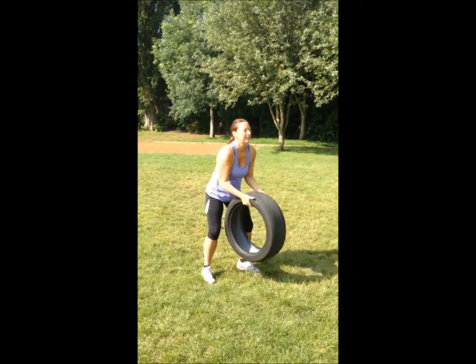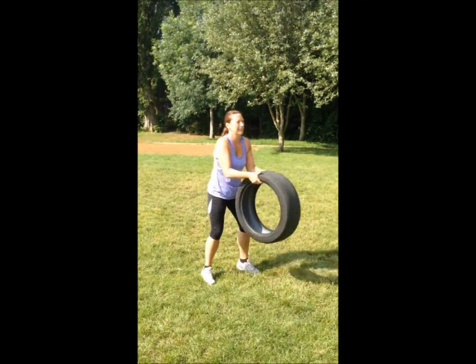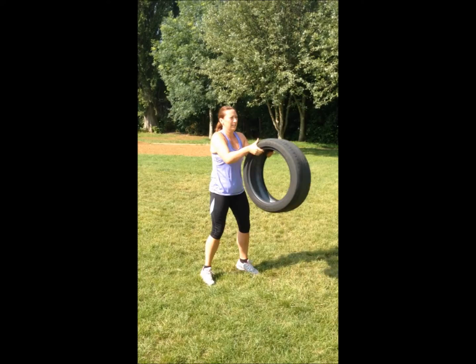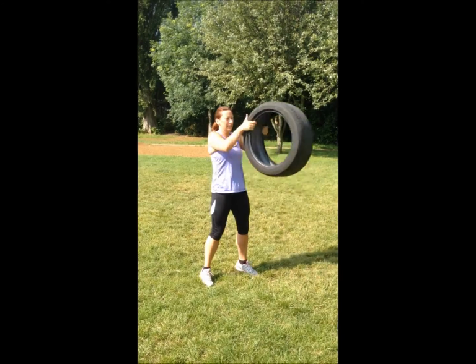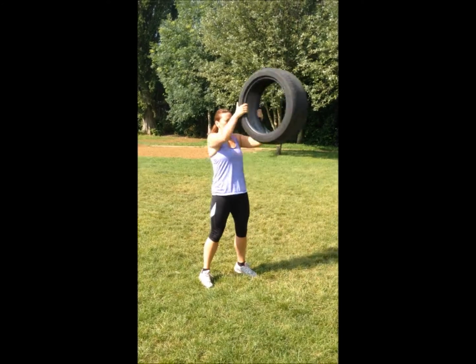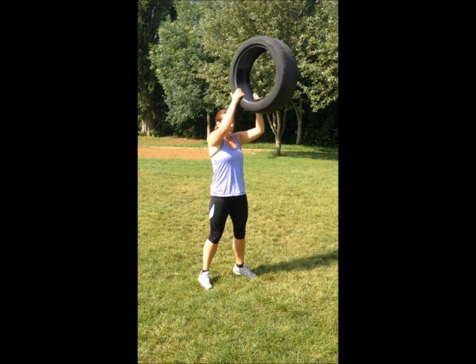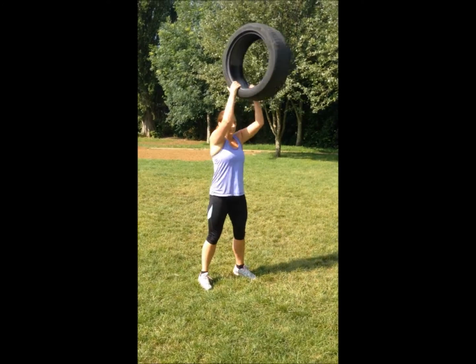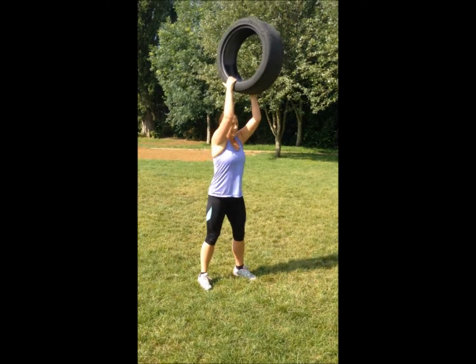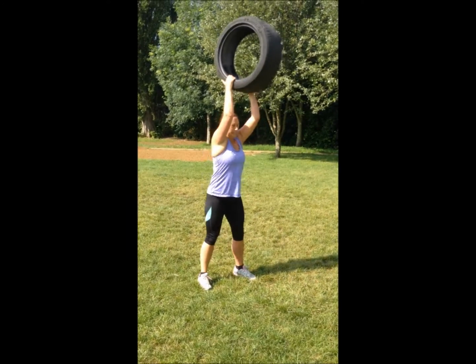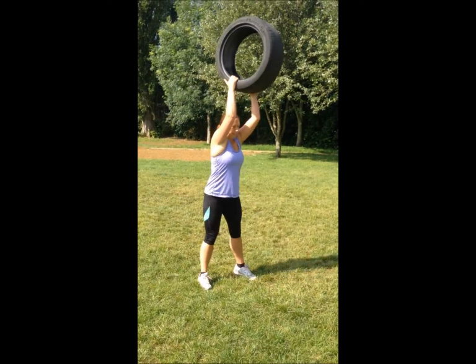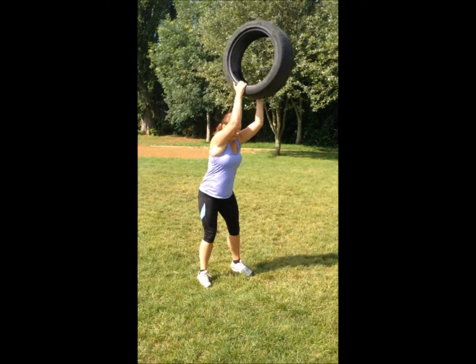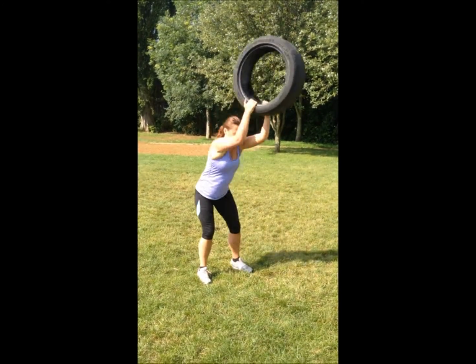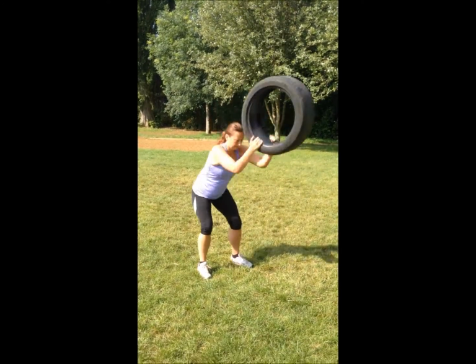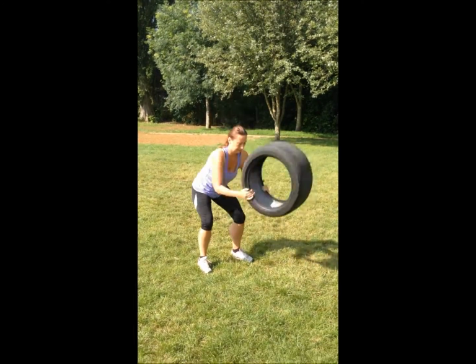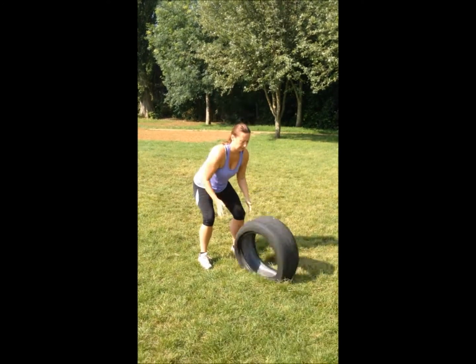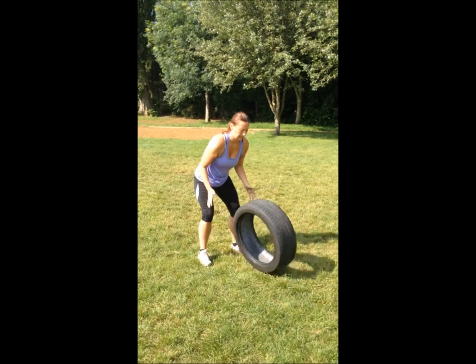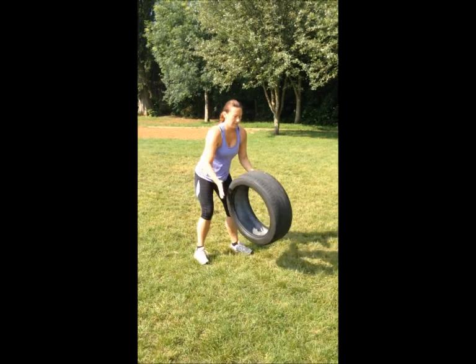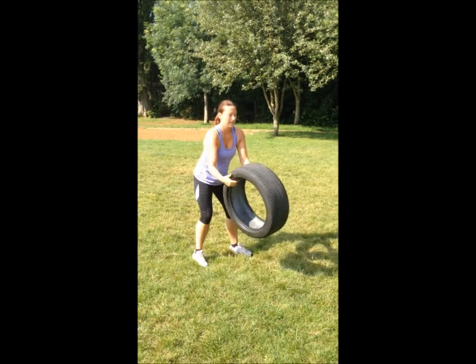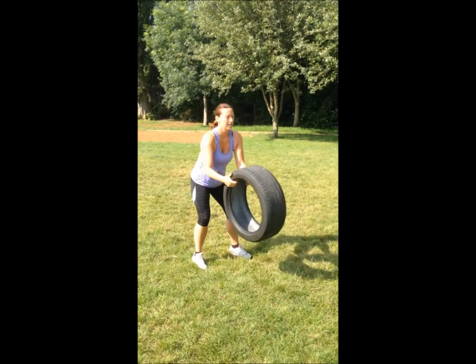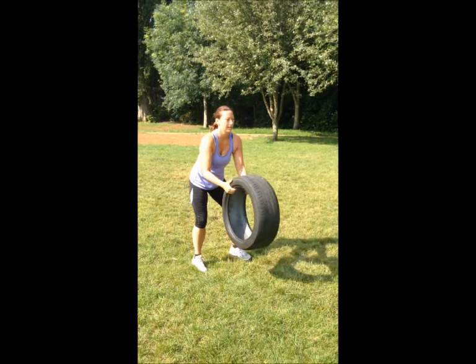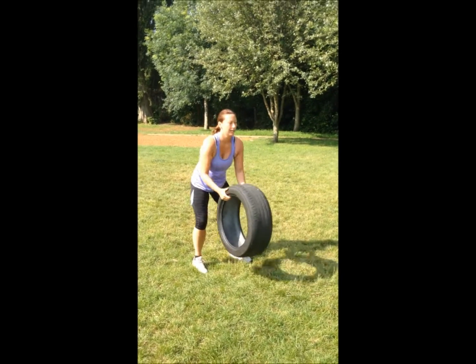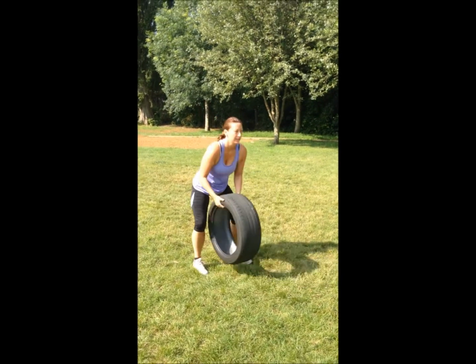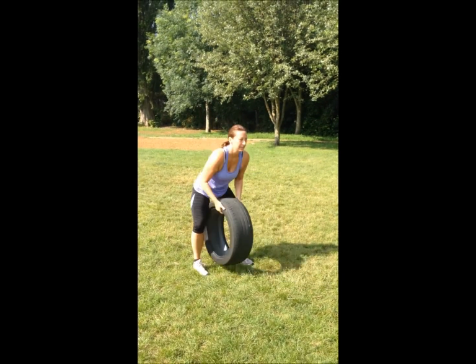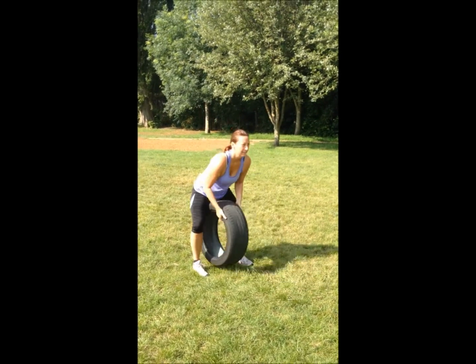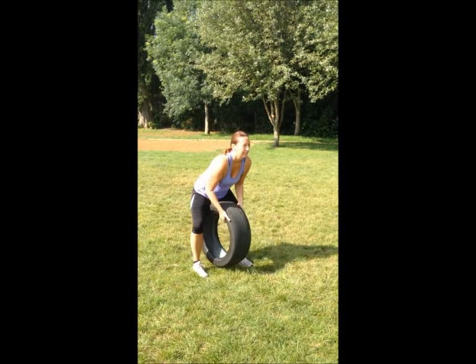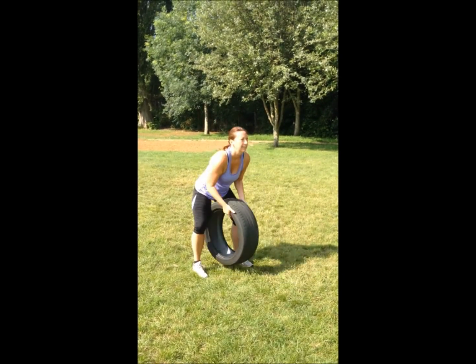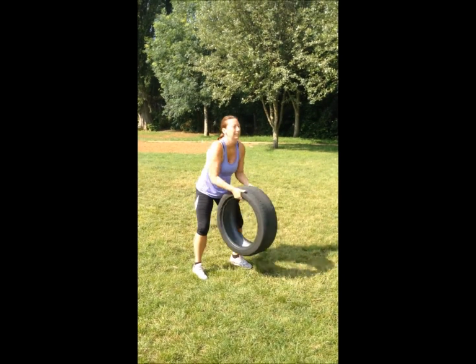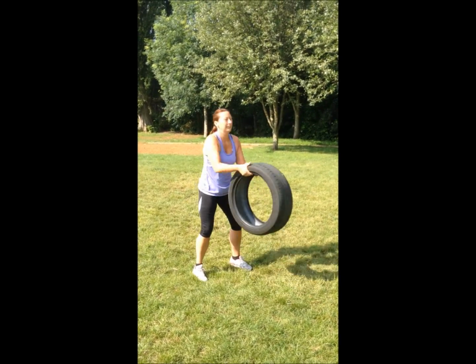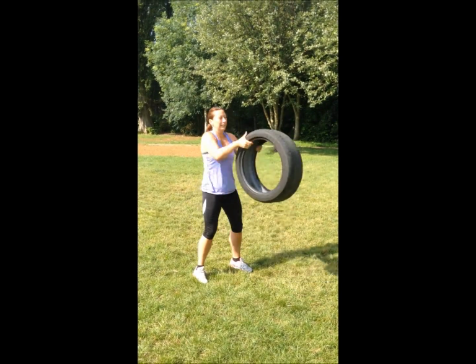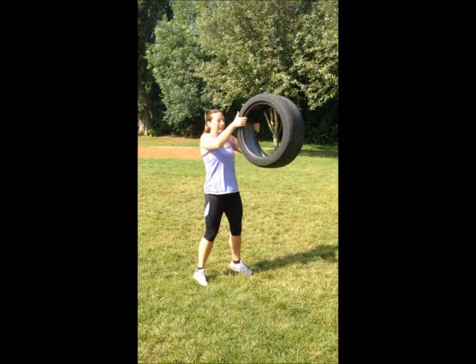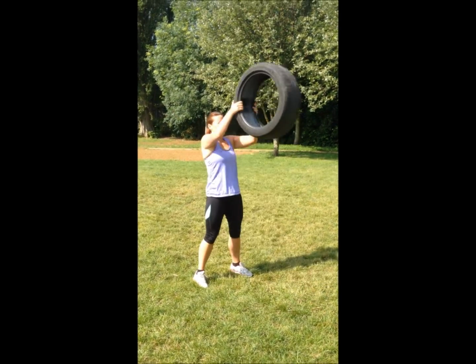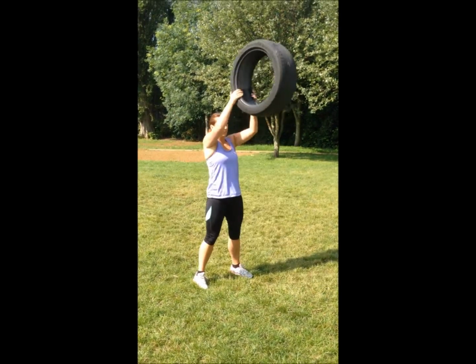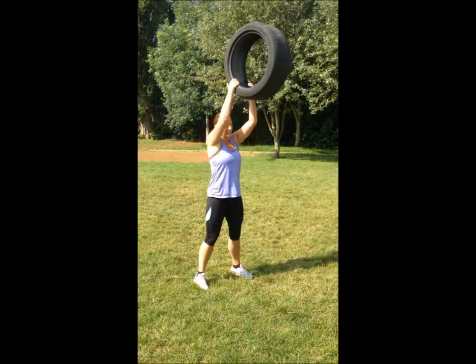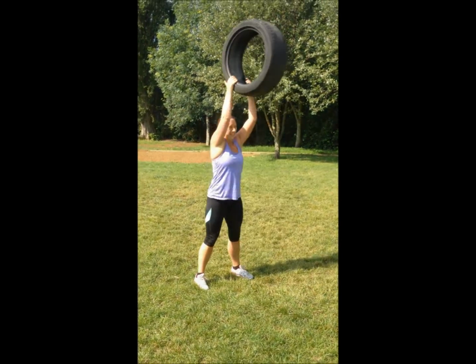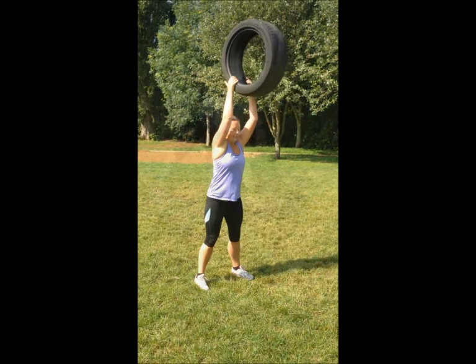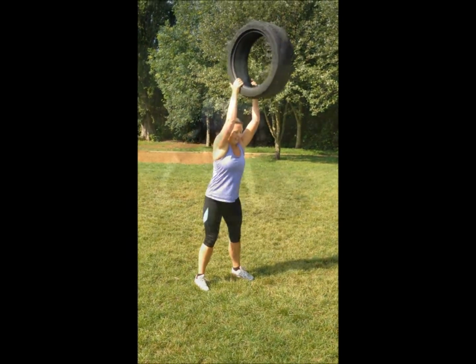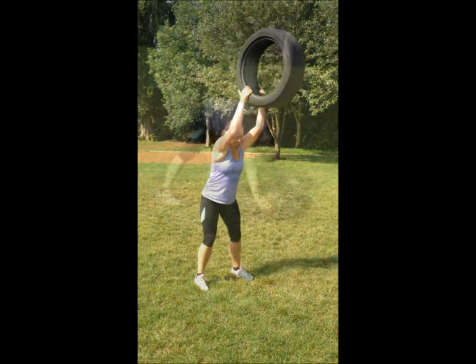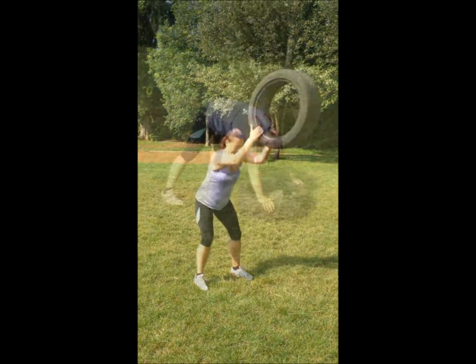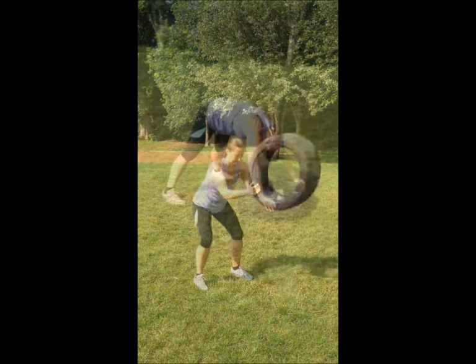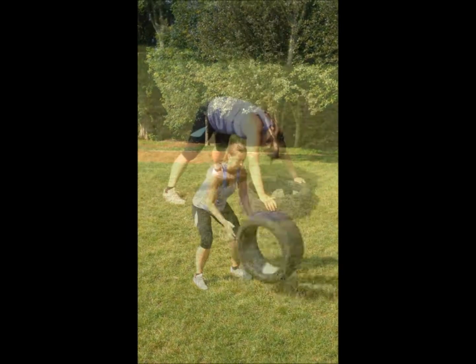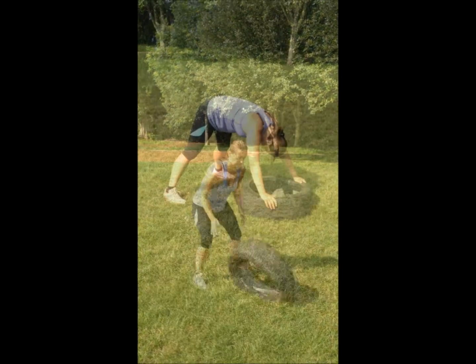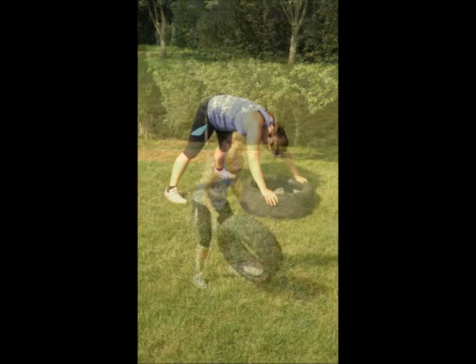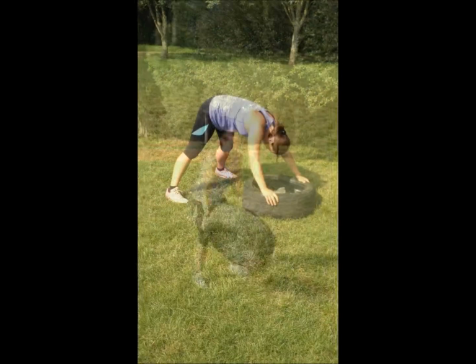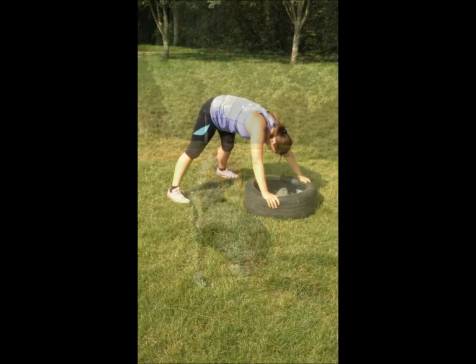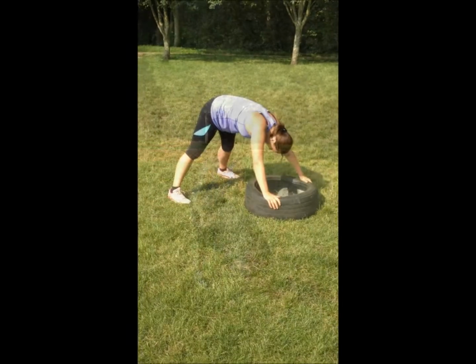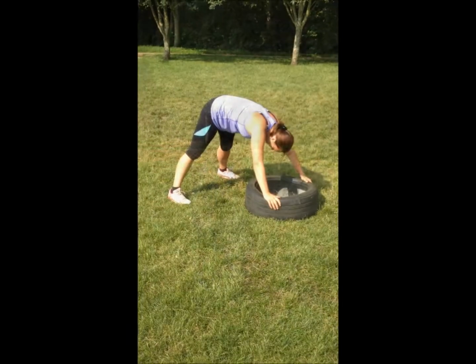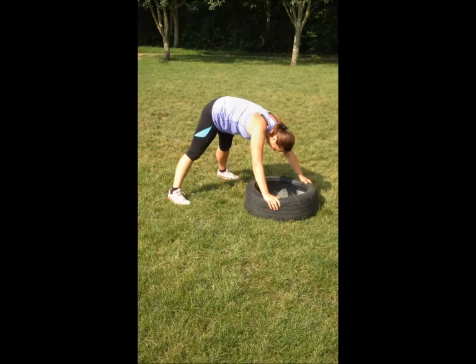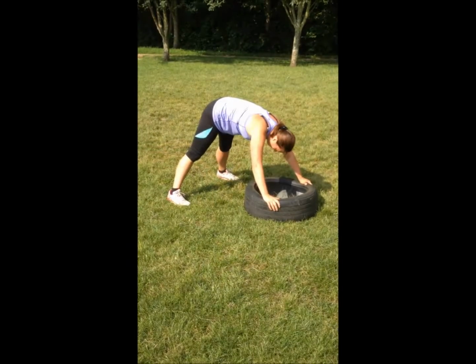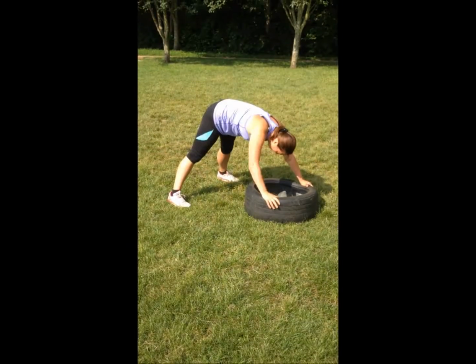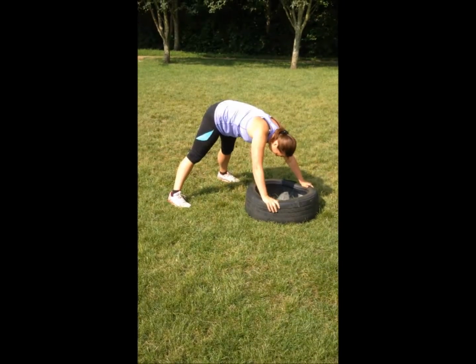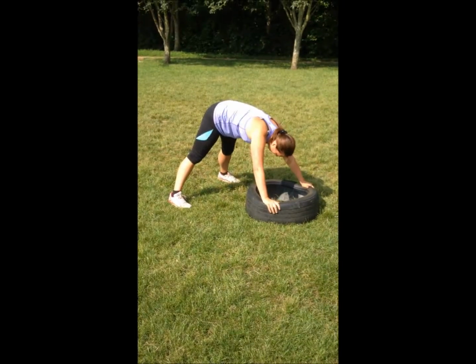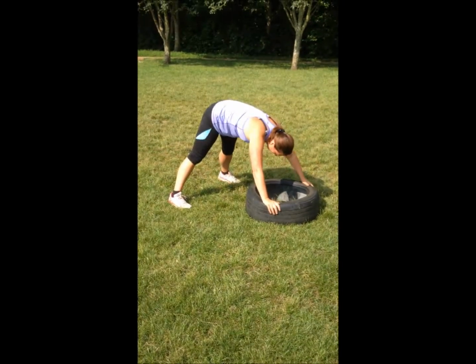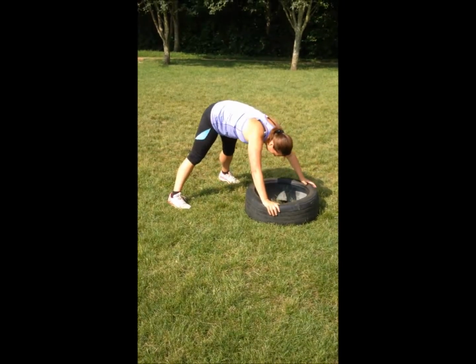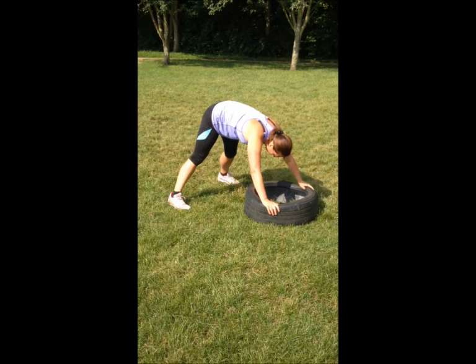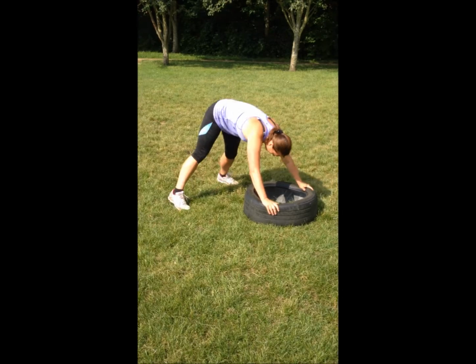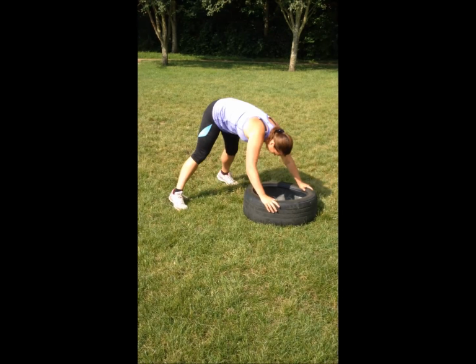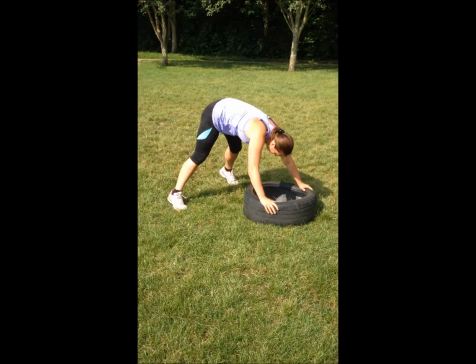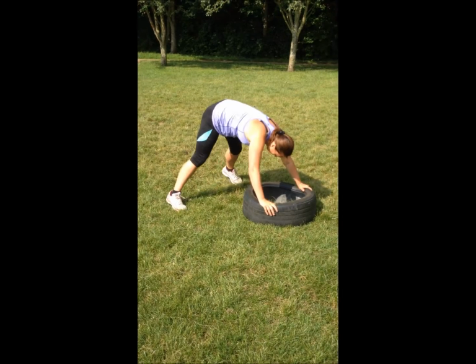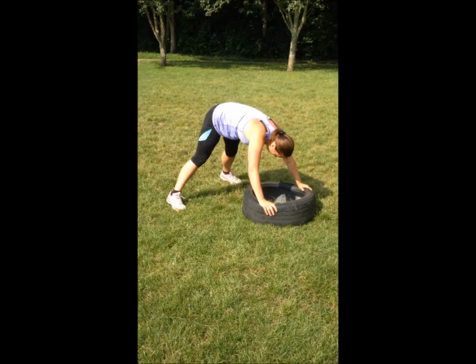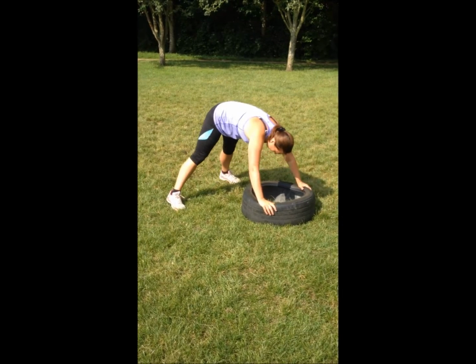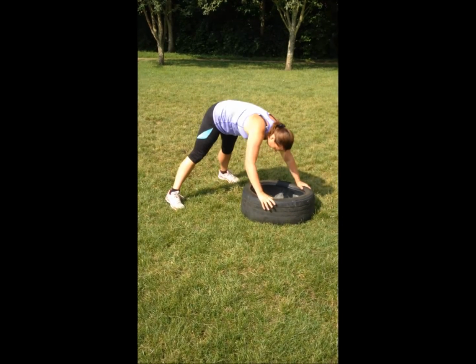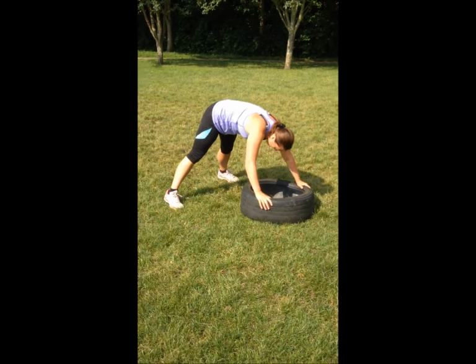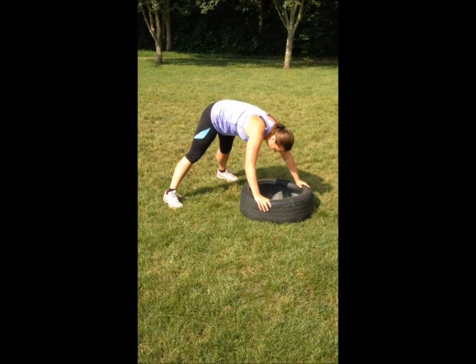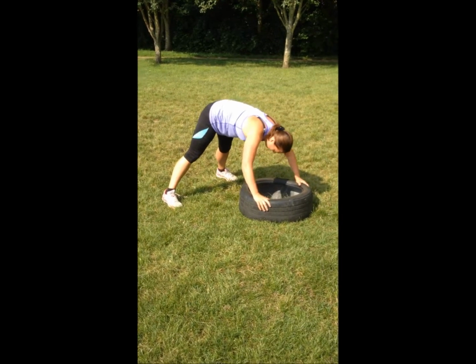Just thrust into it. Excellent. Well done. Three, two, one. Away you go.